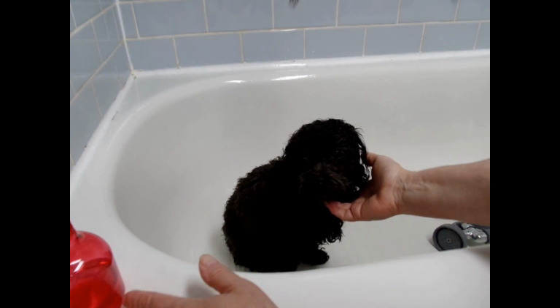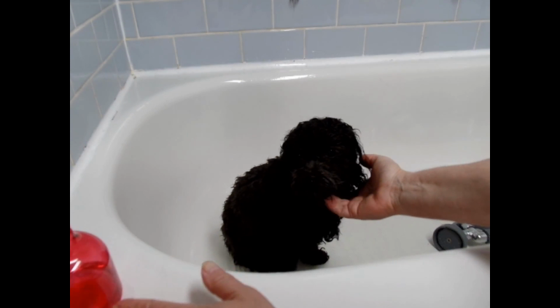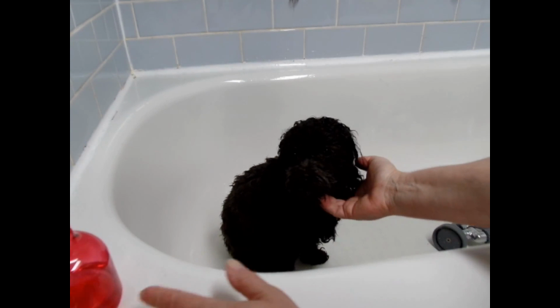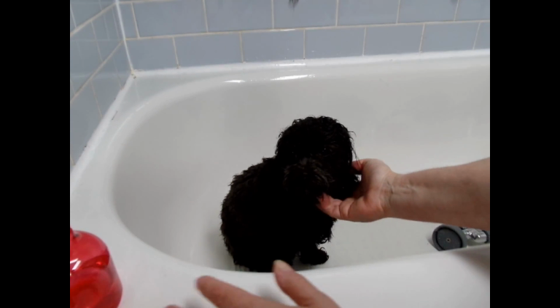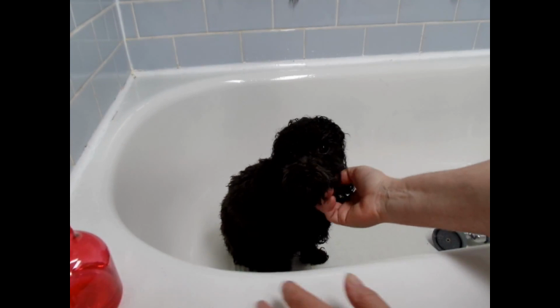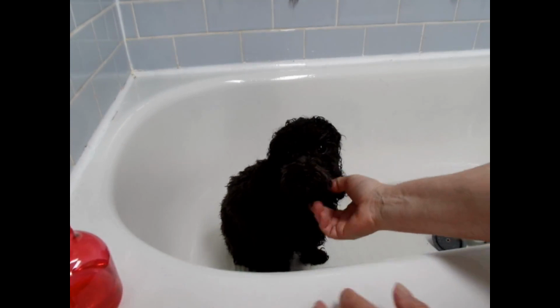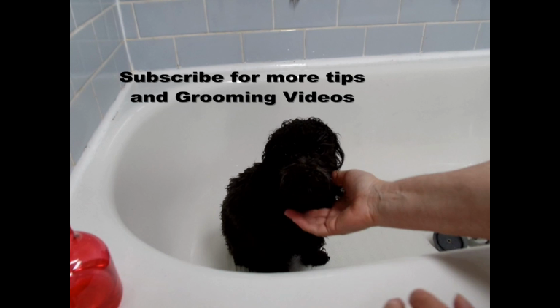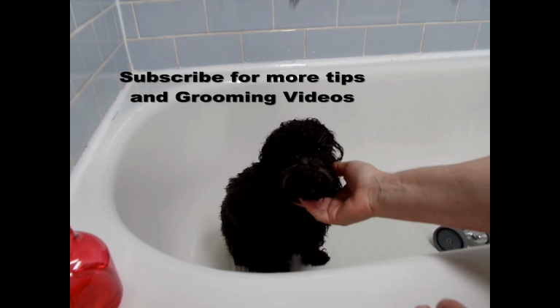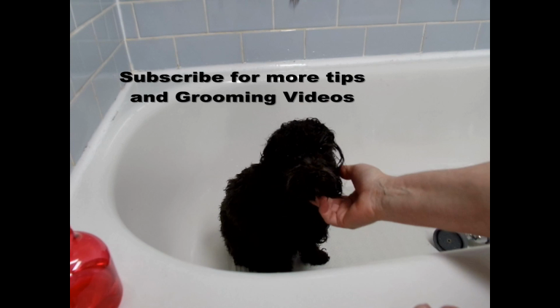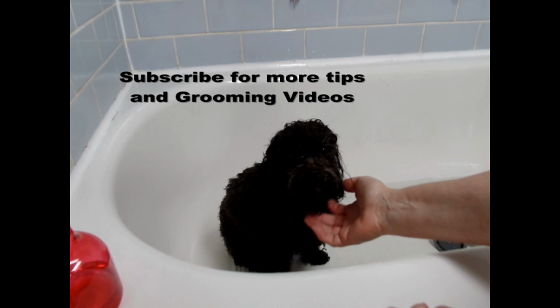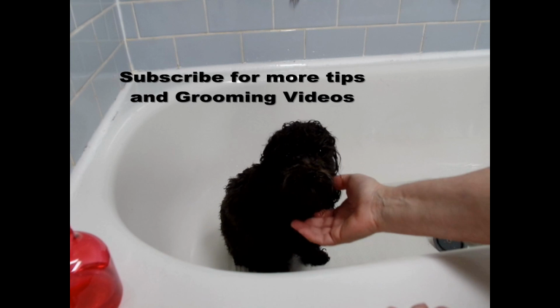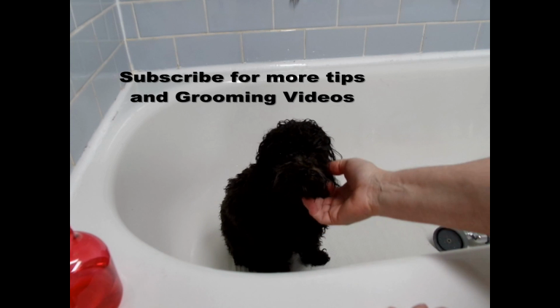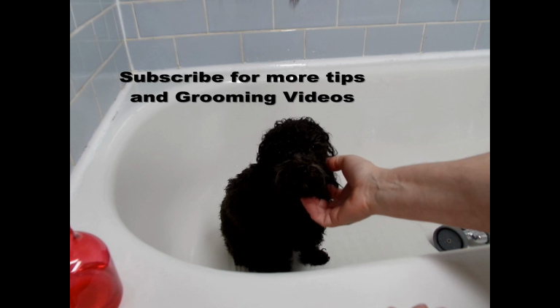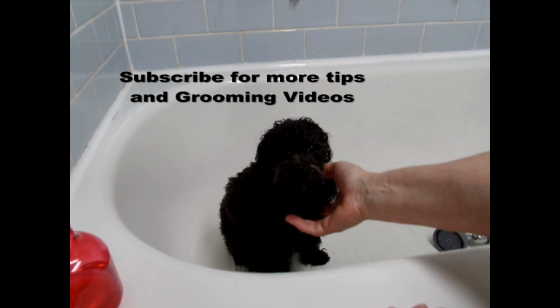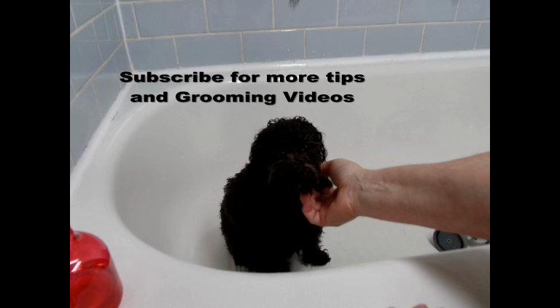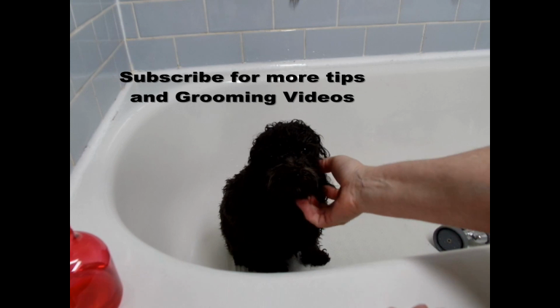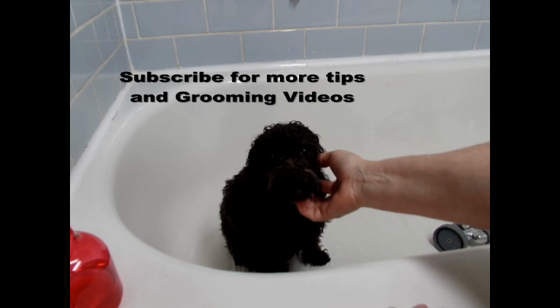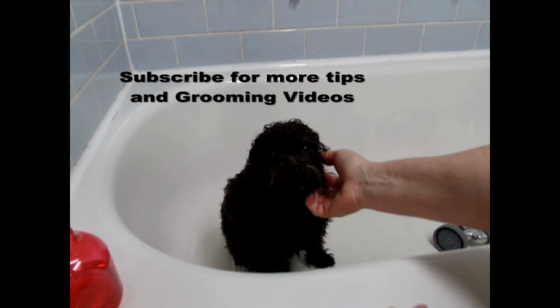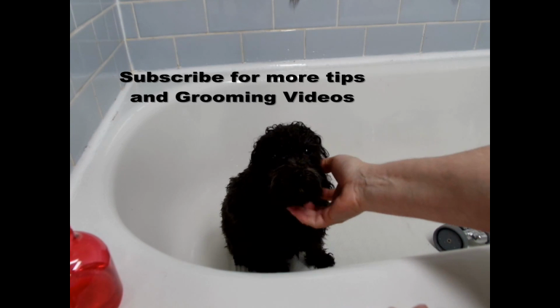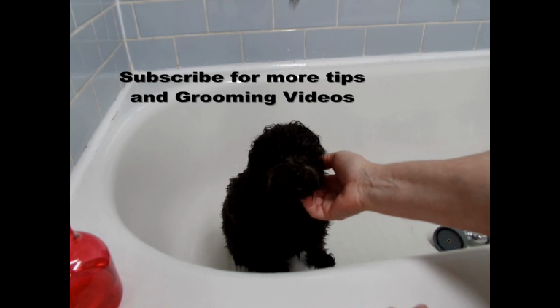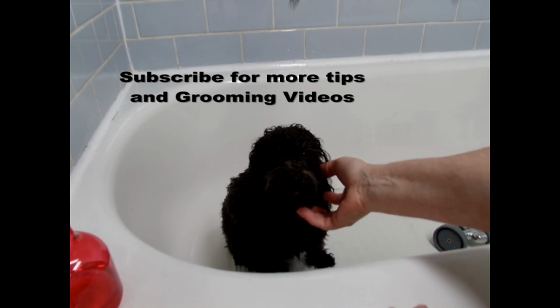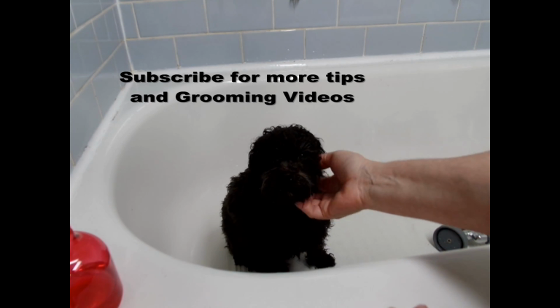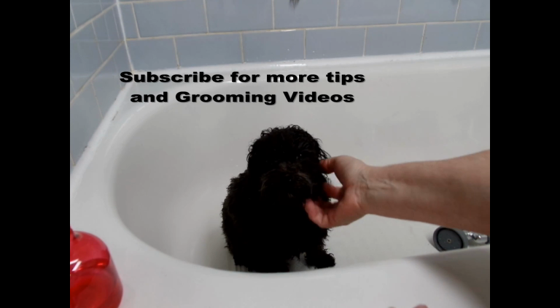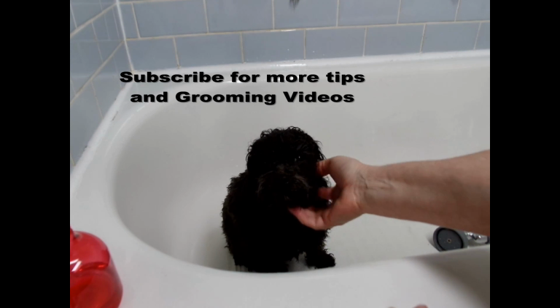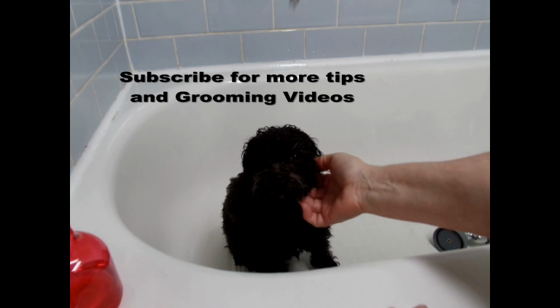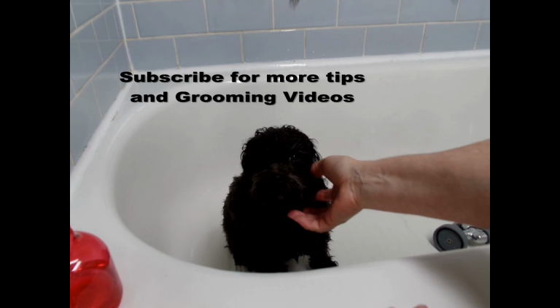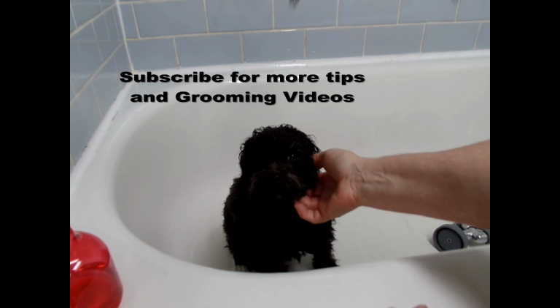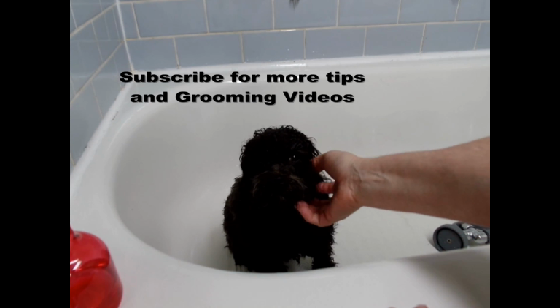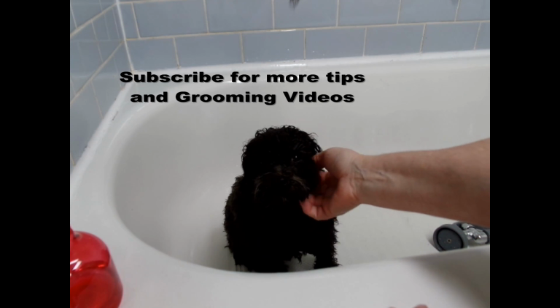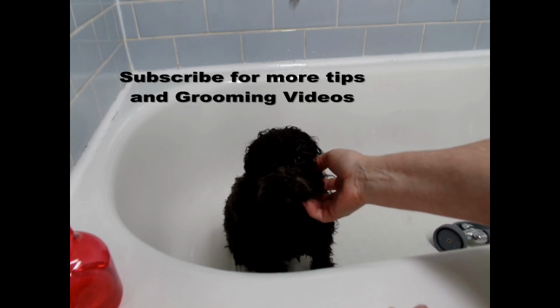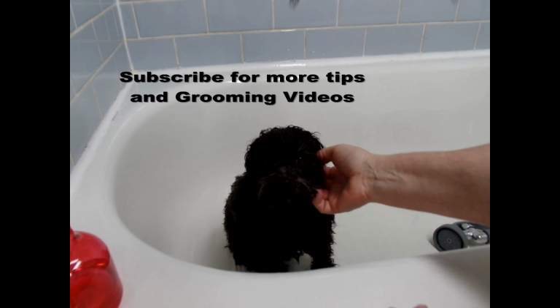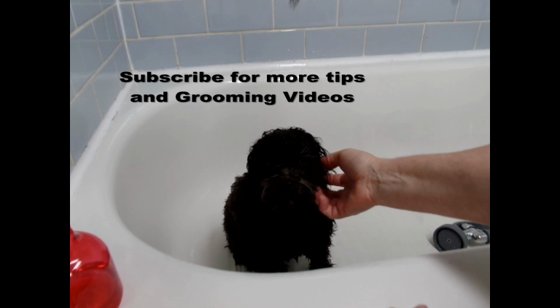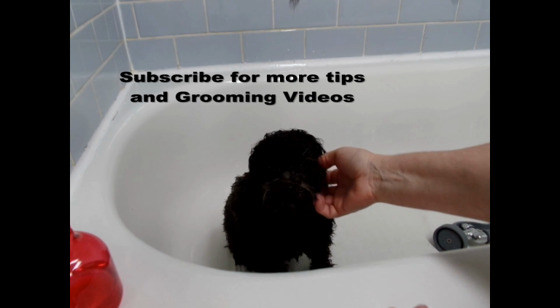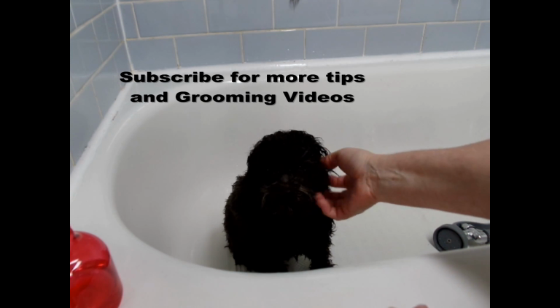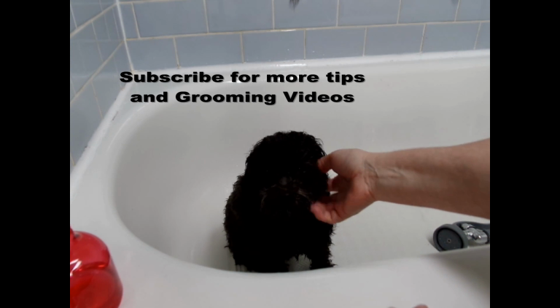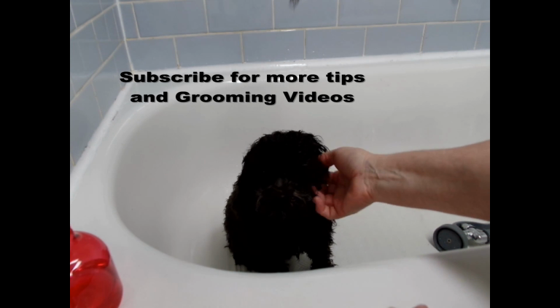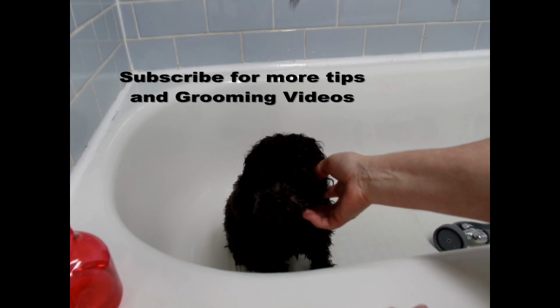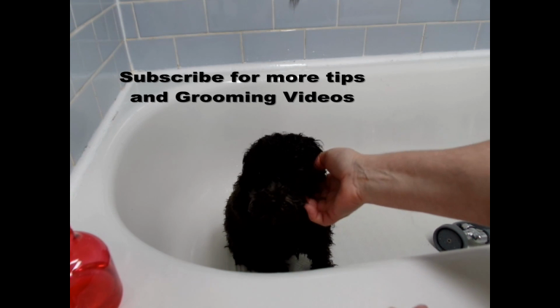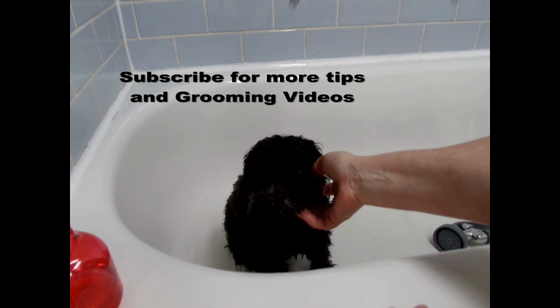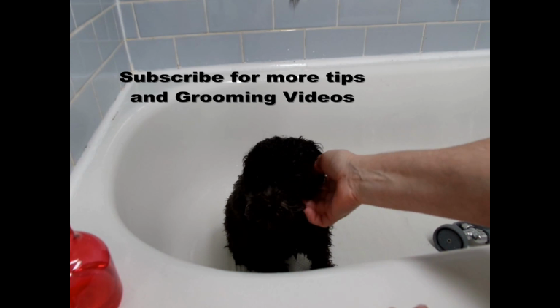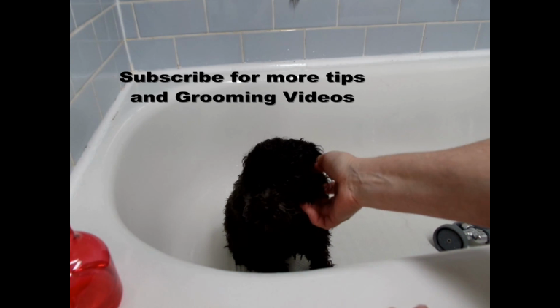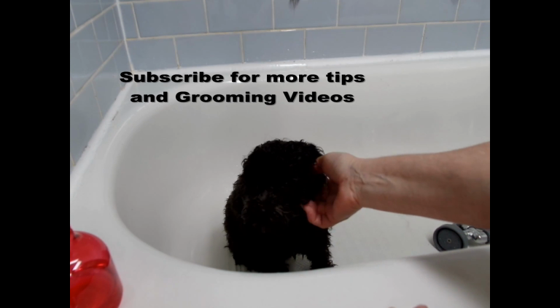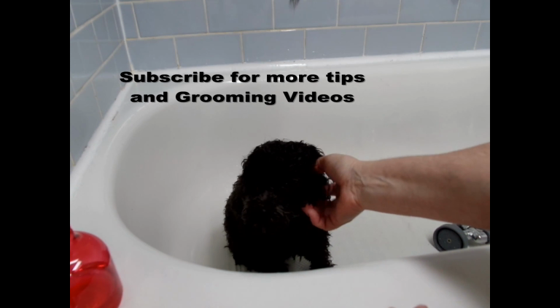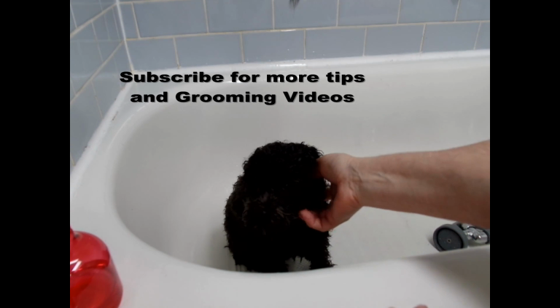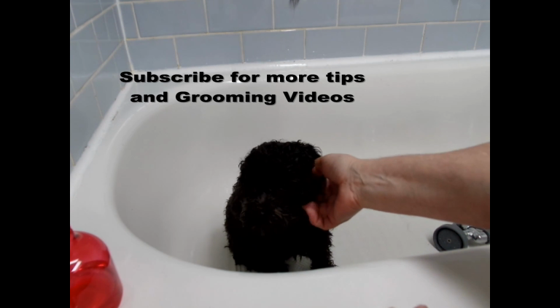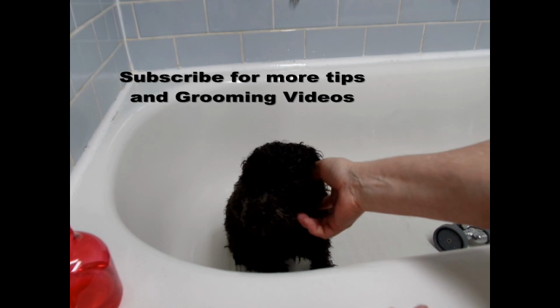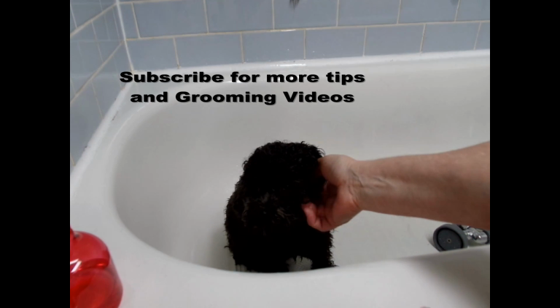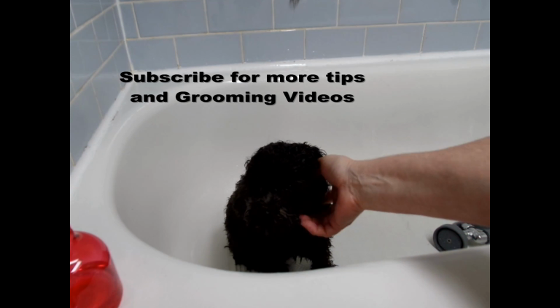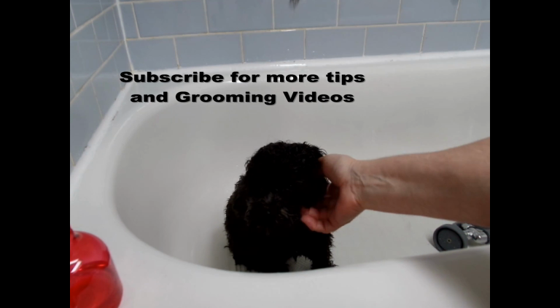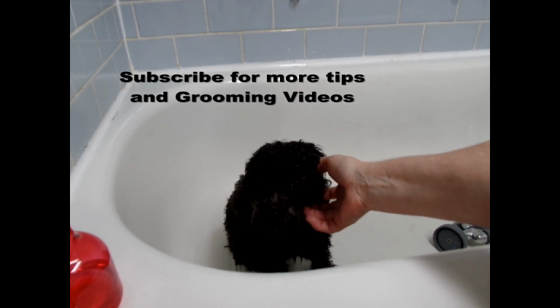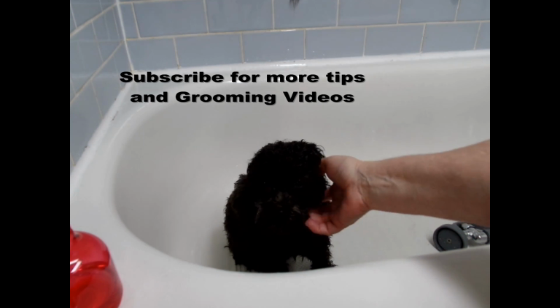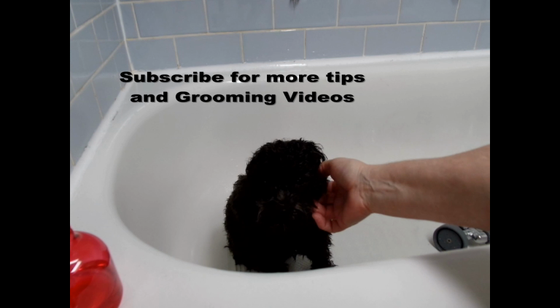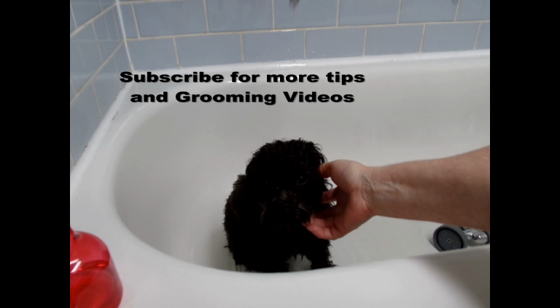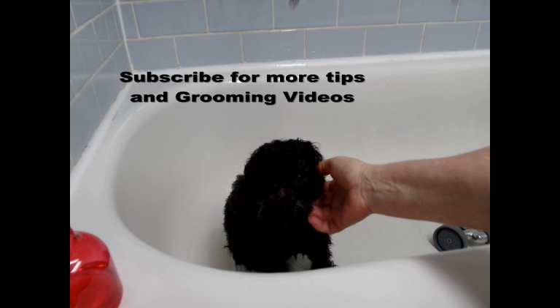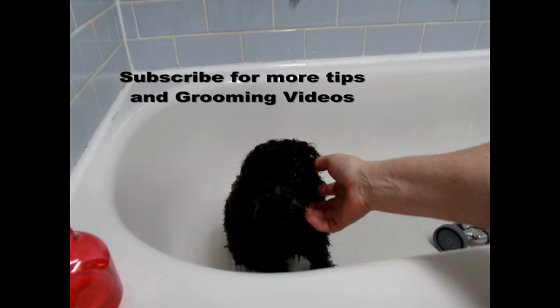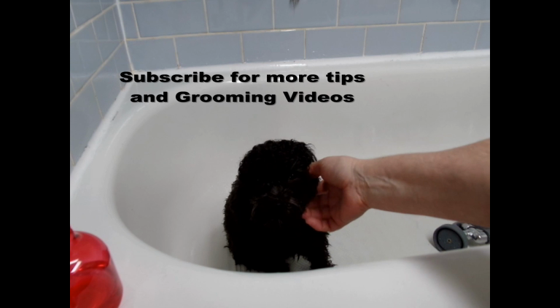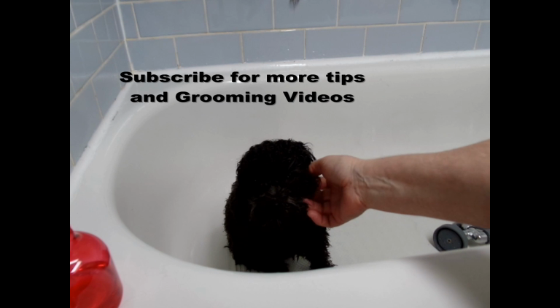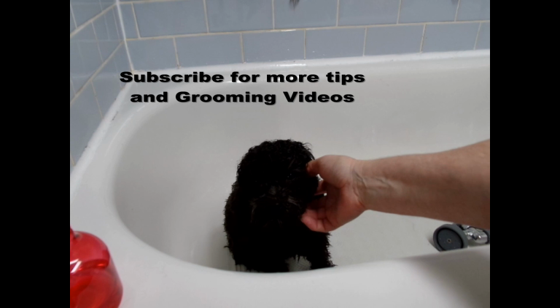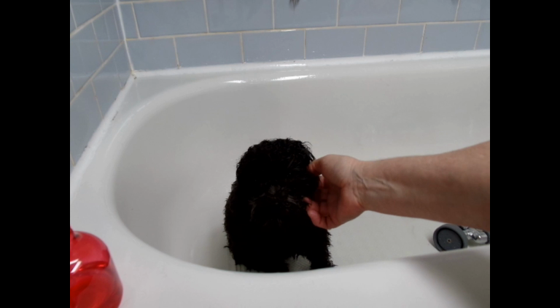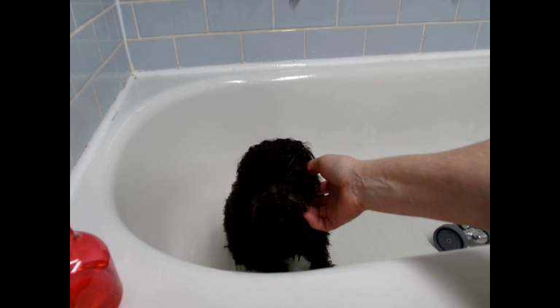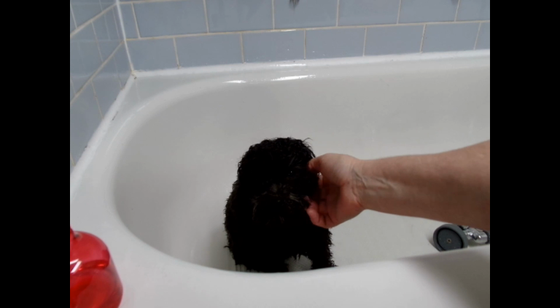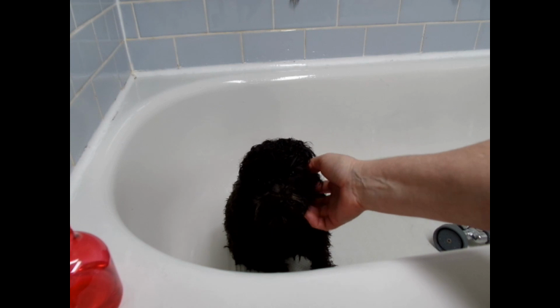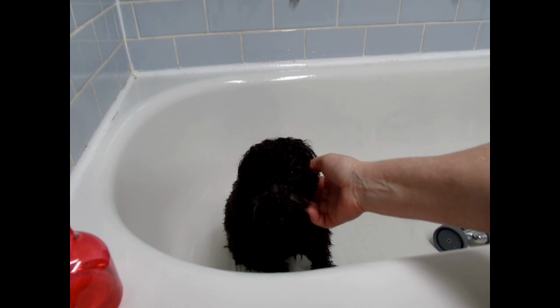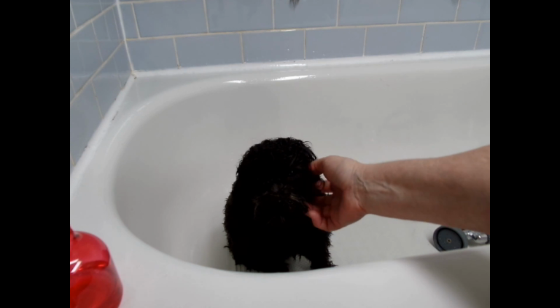Thanks for watching, and make sure you subscribe if you haven't already. Give me a thumbs up if you like my videos, and keep watching for more tips and grooming videos.